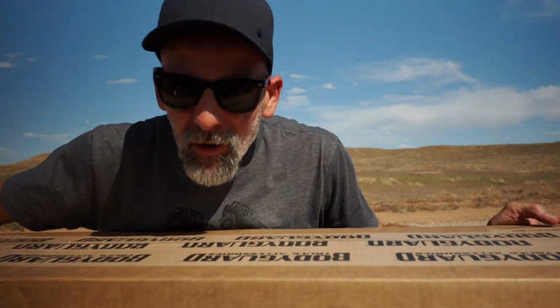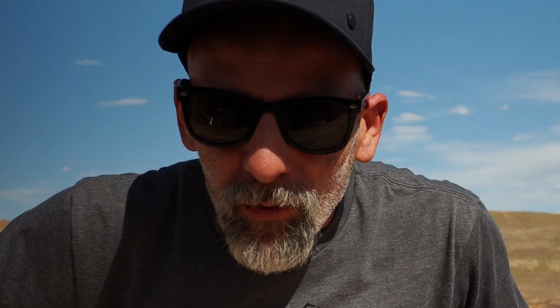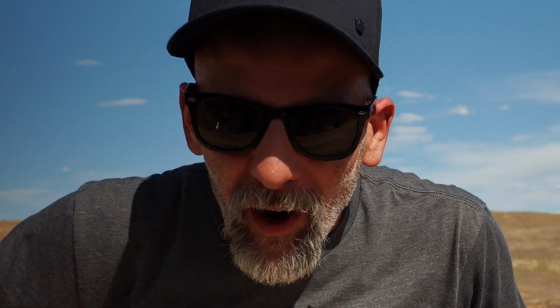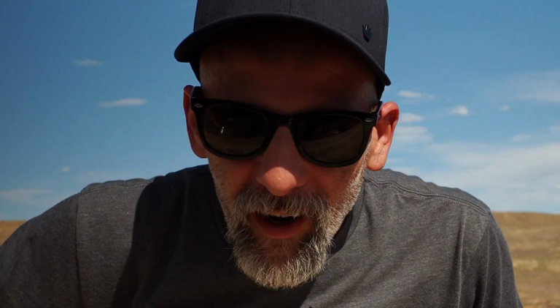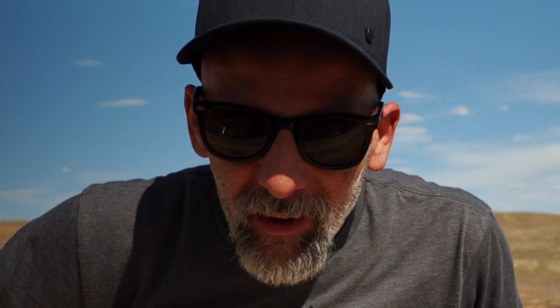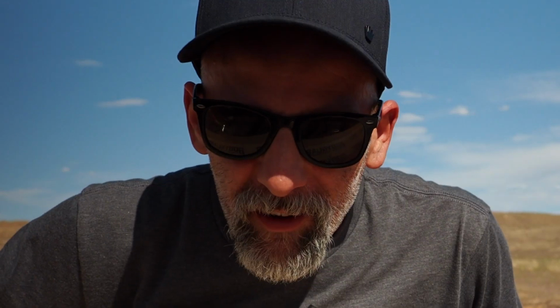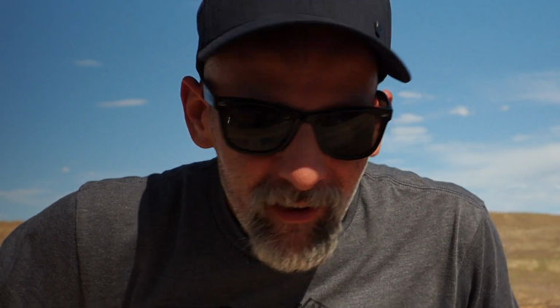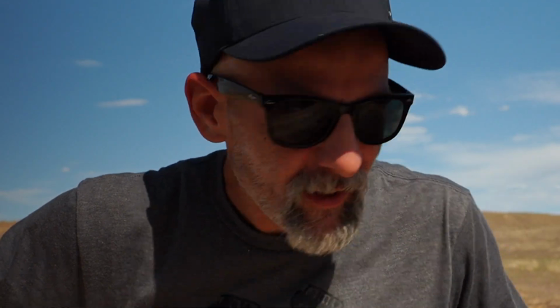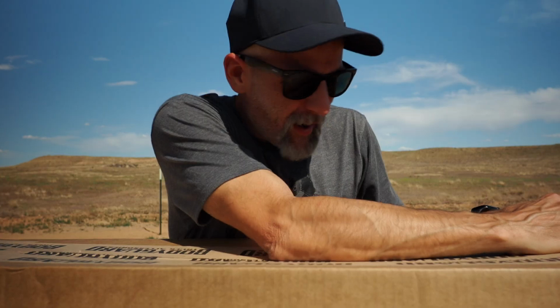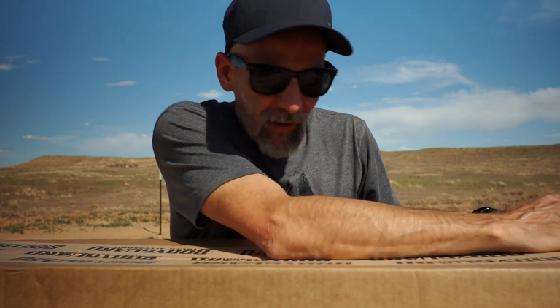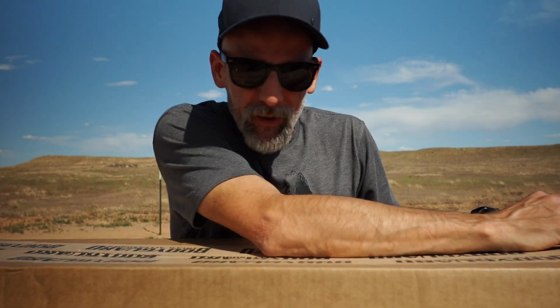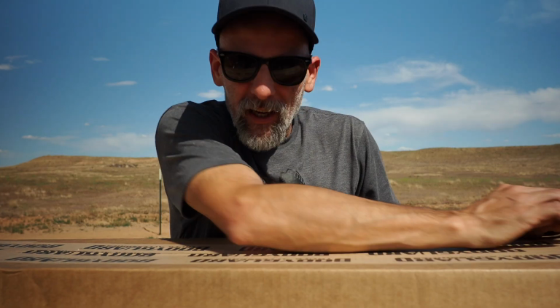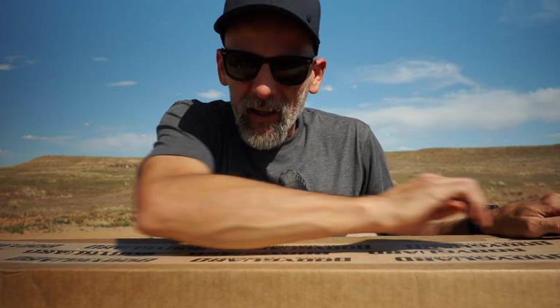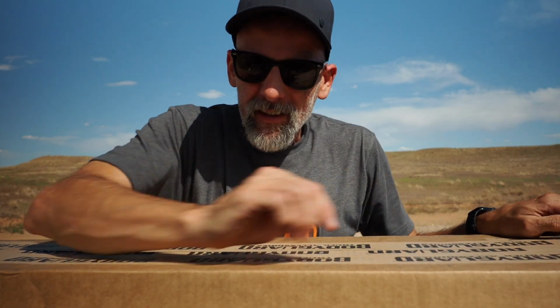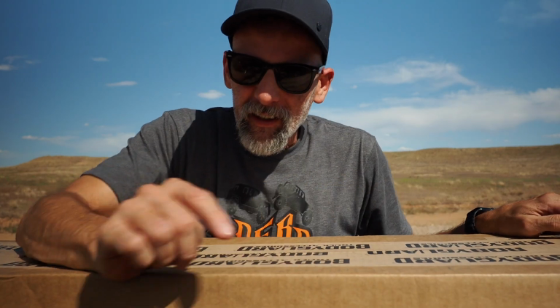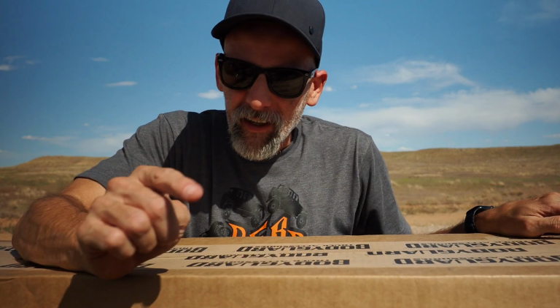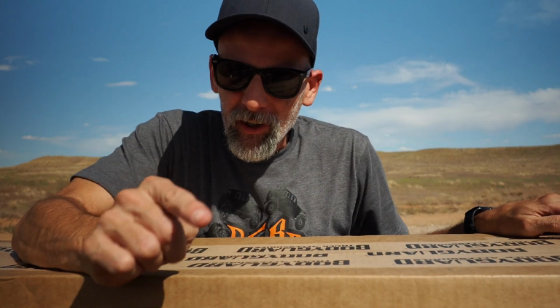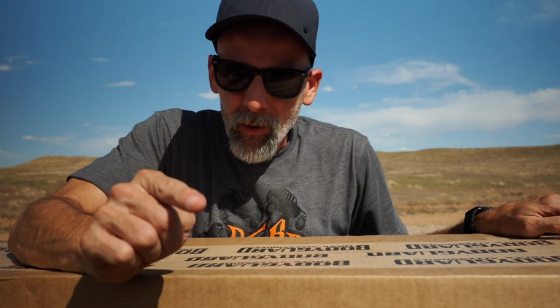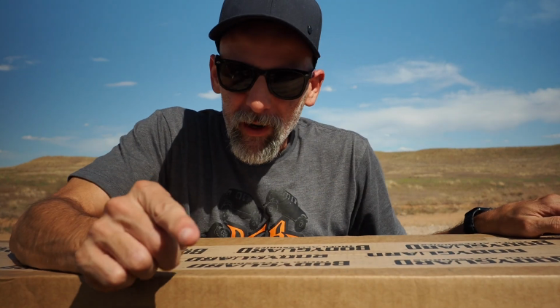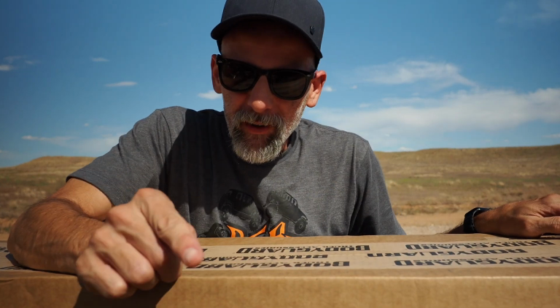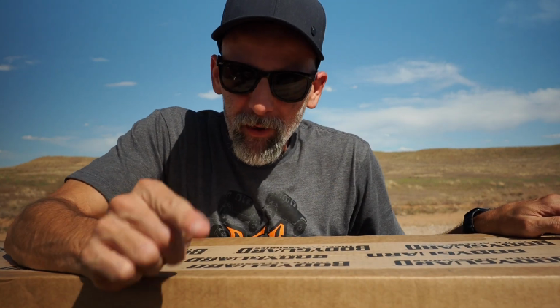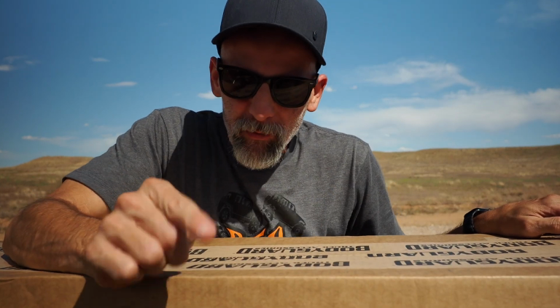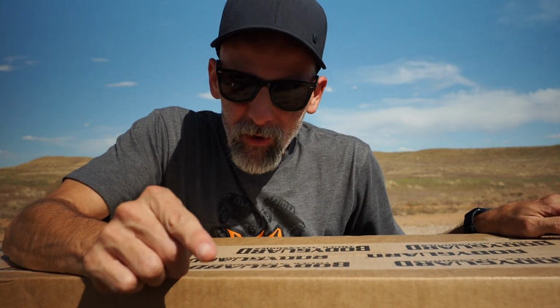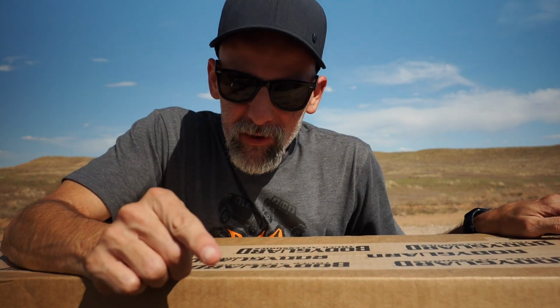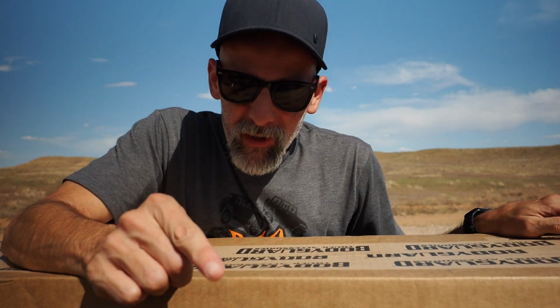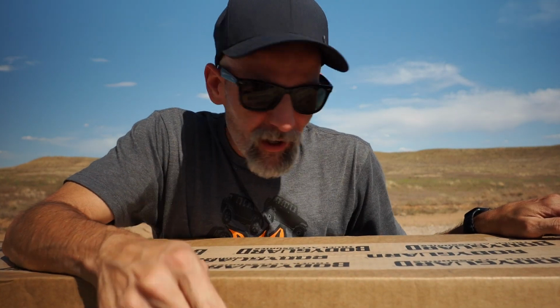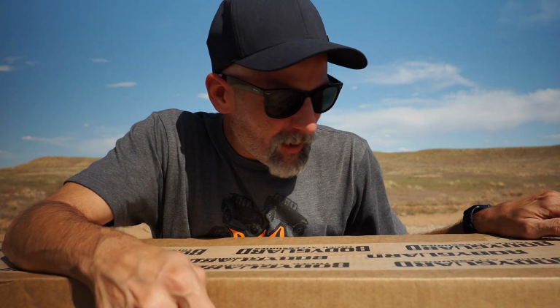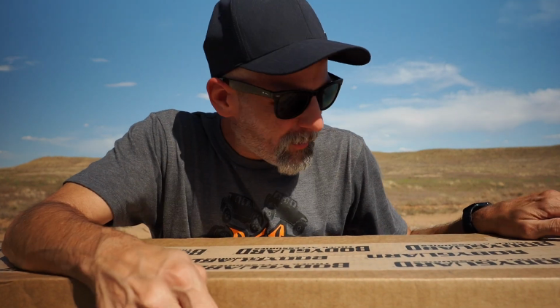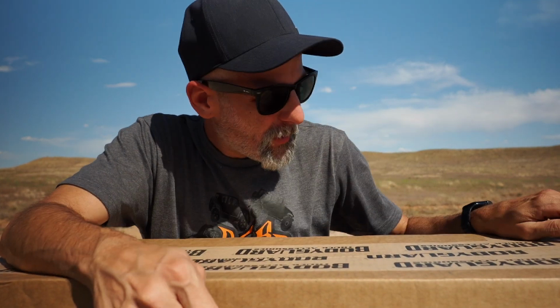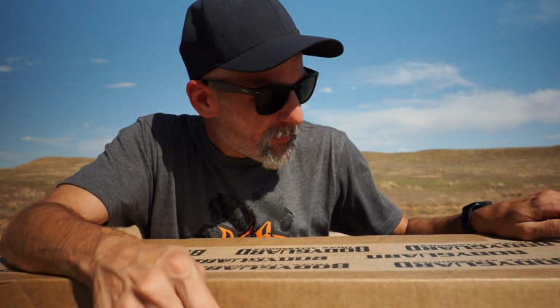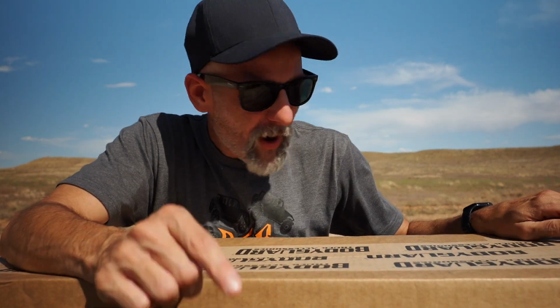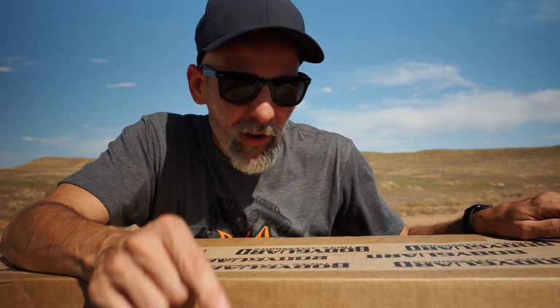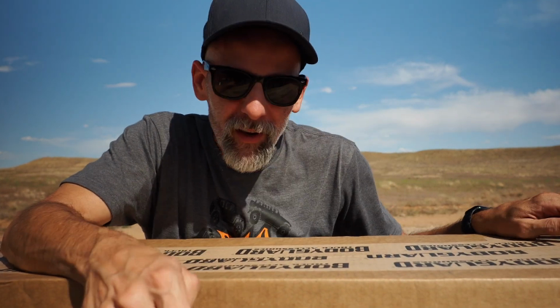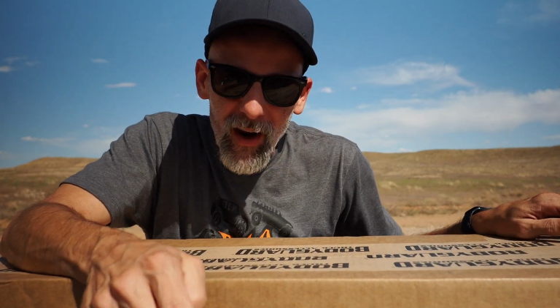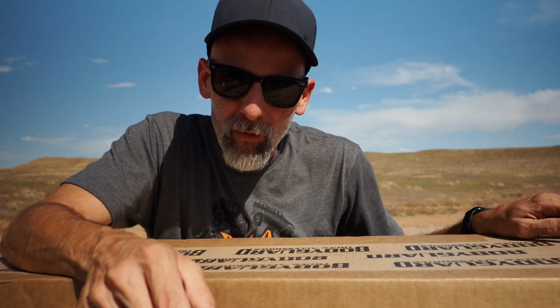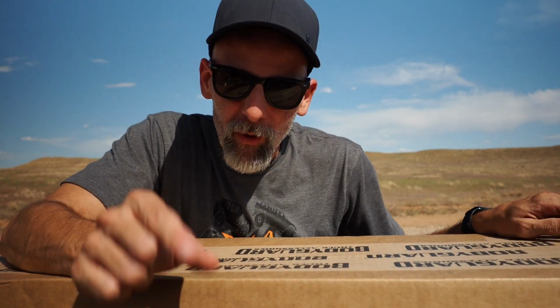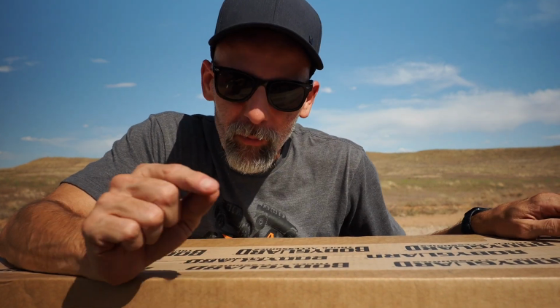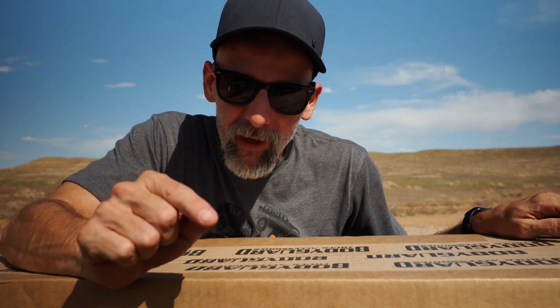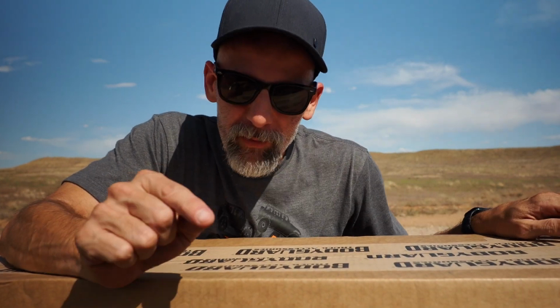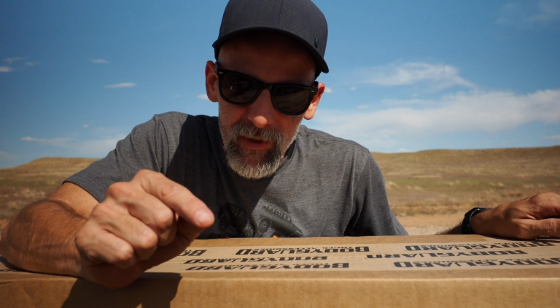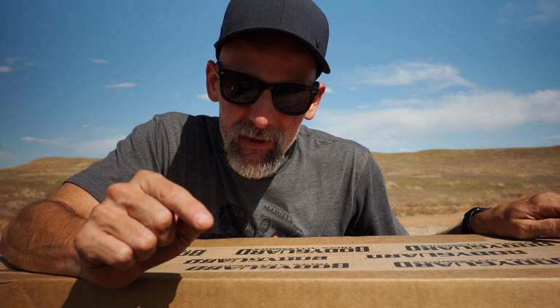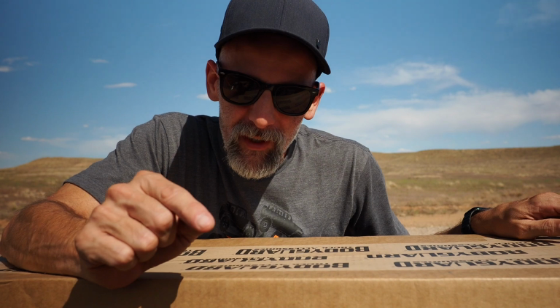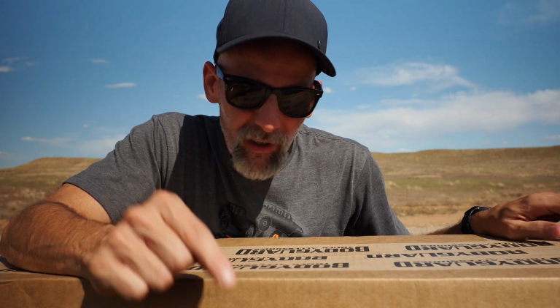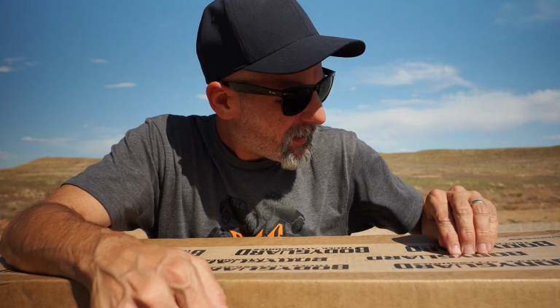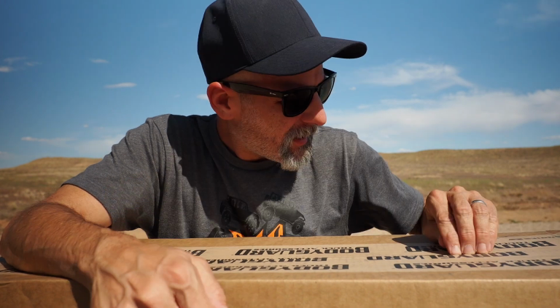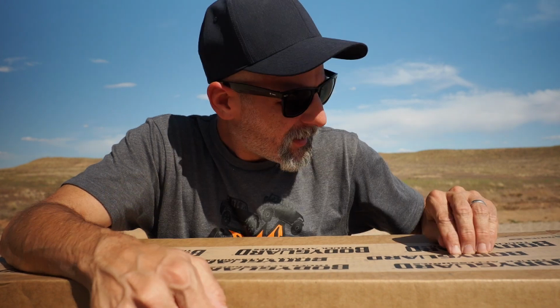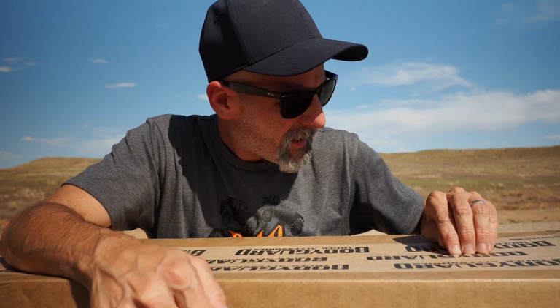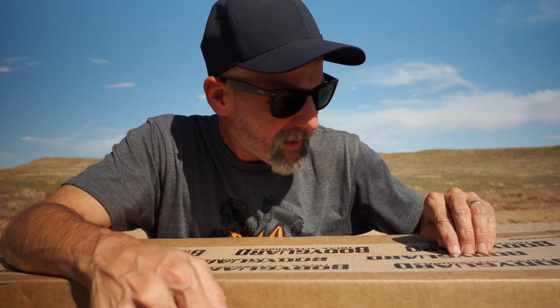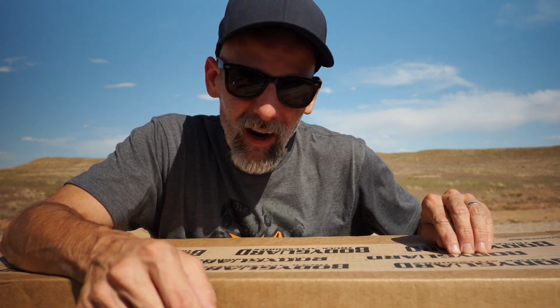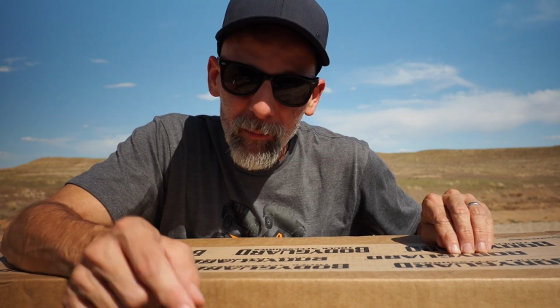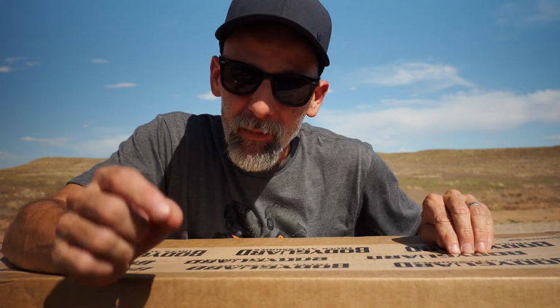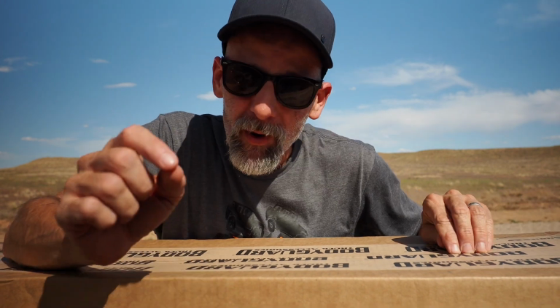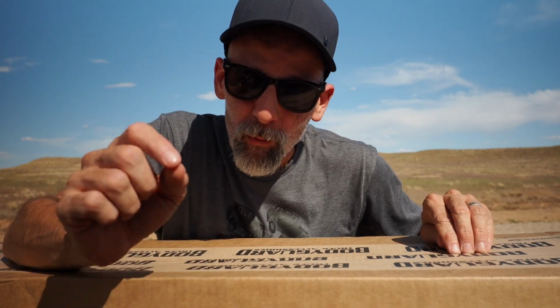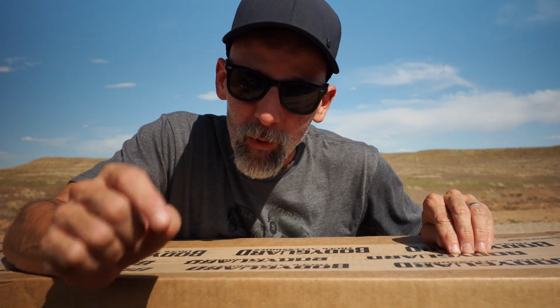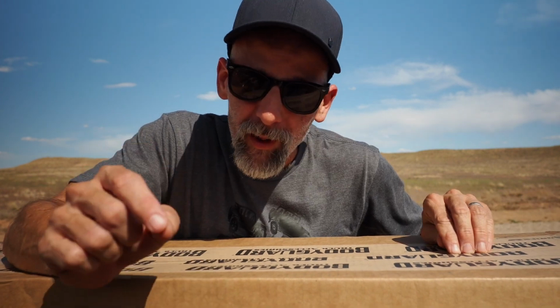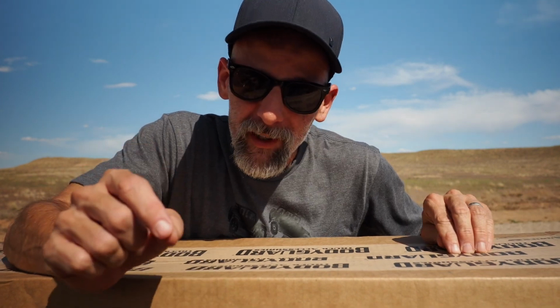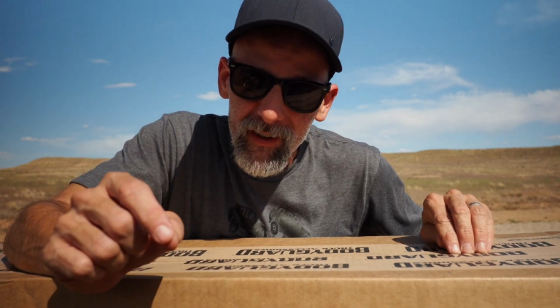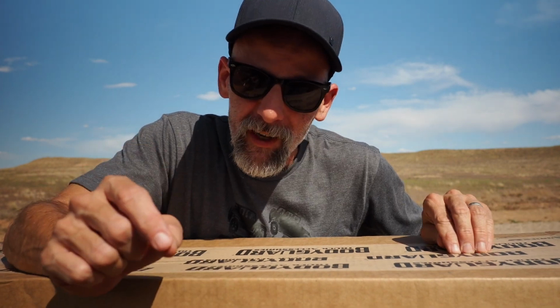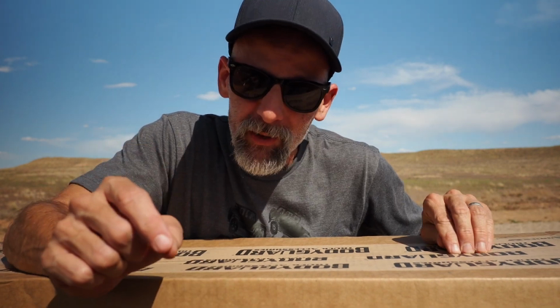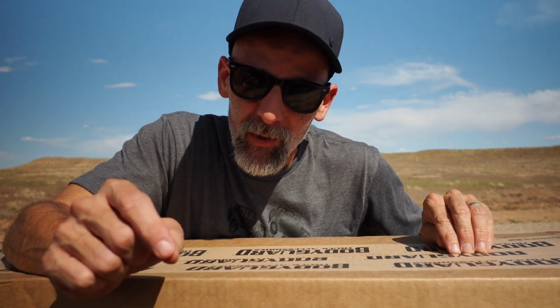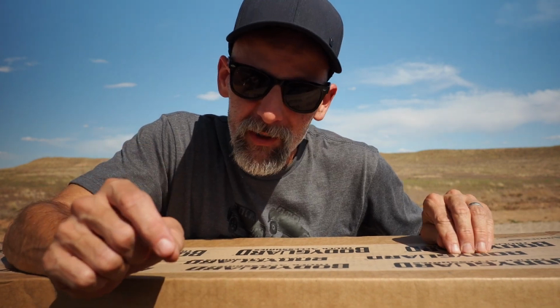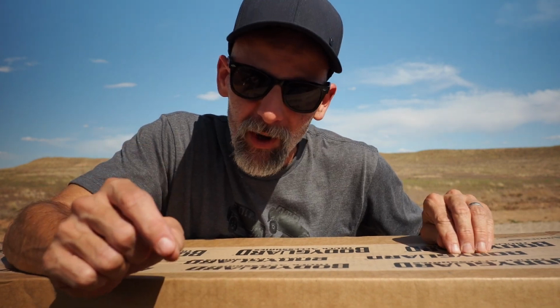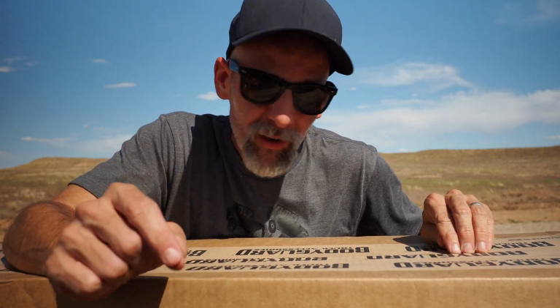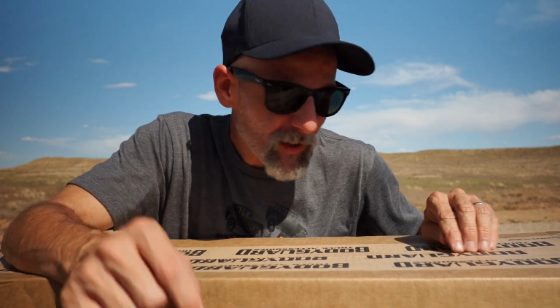Finally! After getting set incorrectly the first time, we finally have a replacement set and I'm really excited to install these.